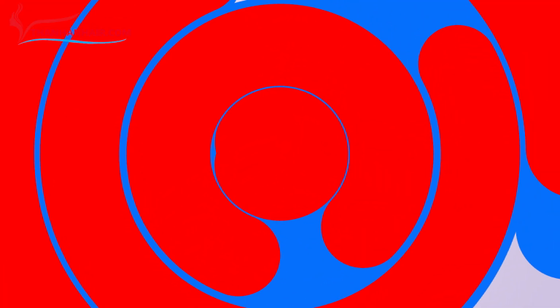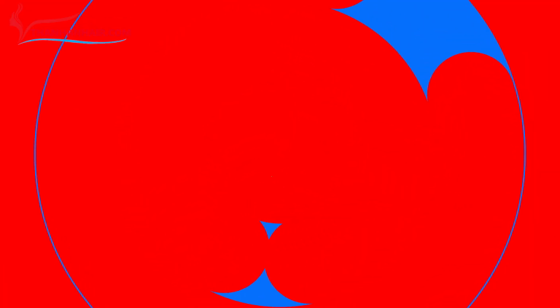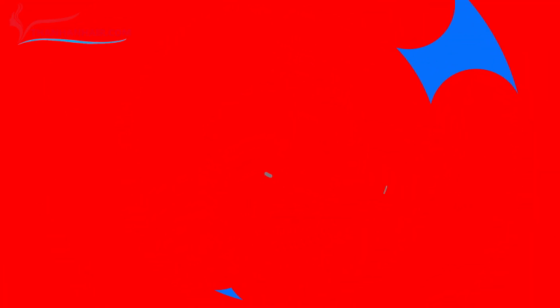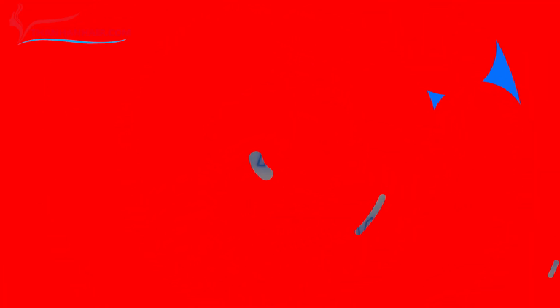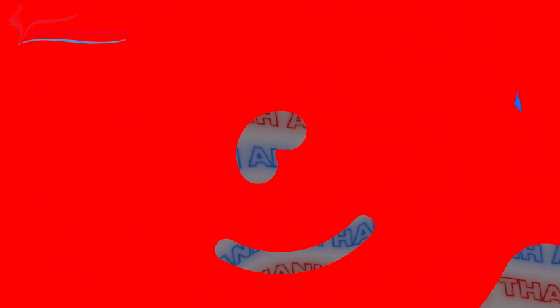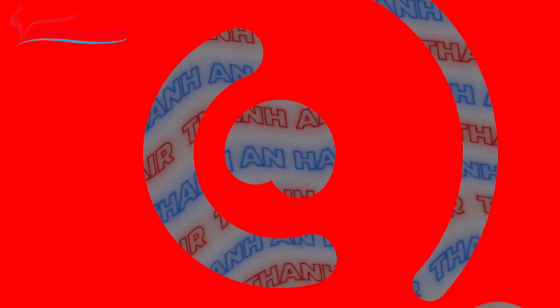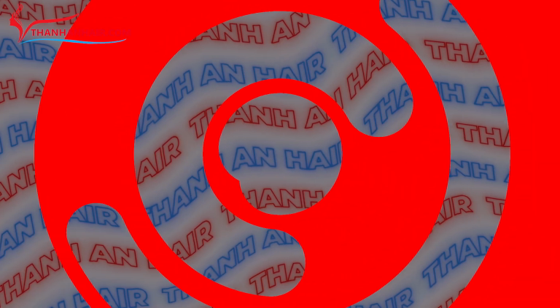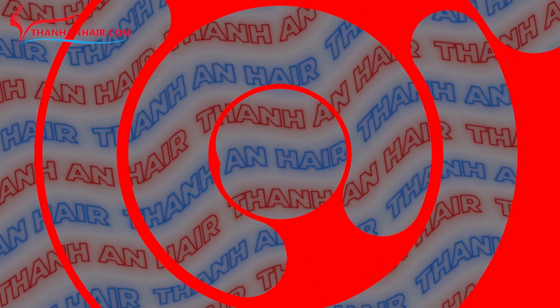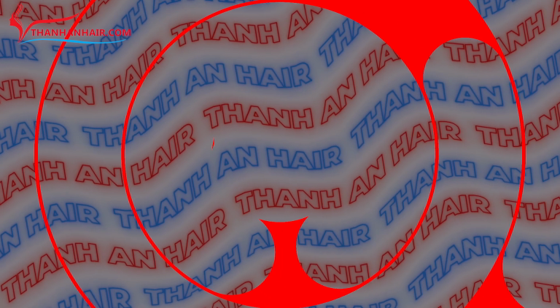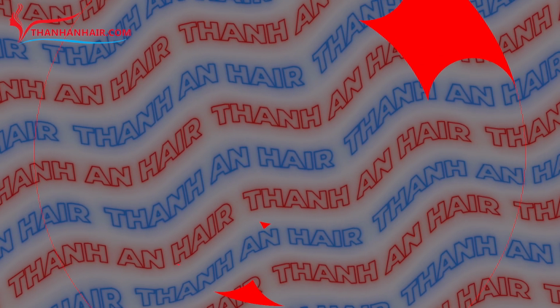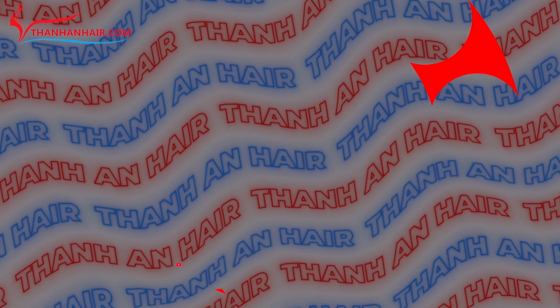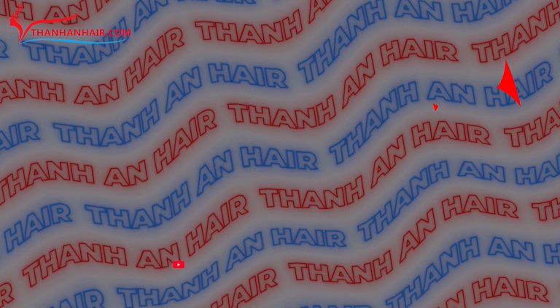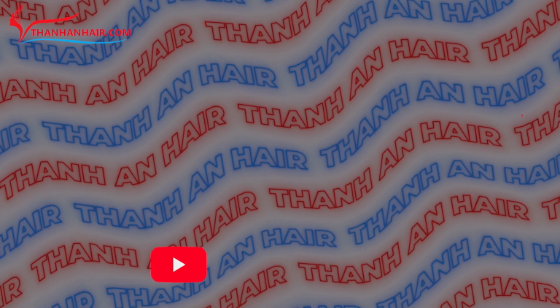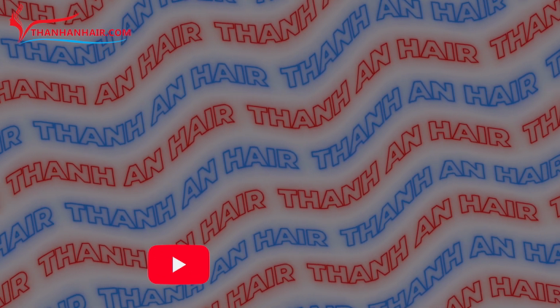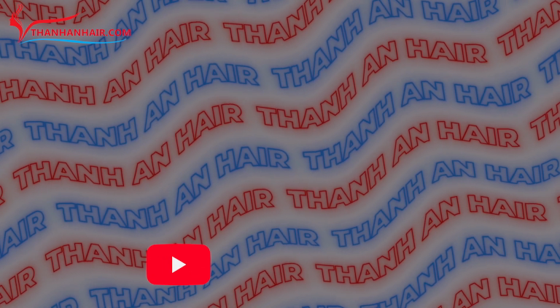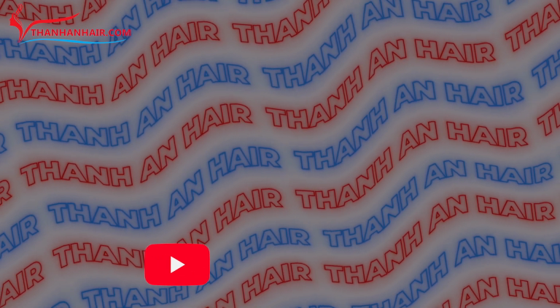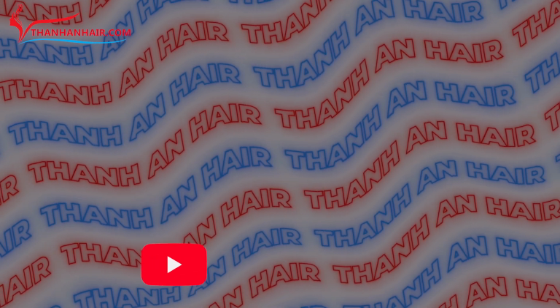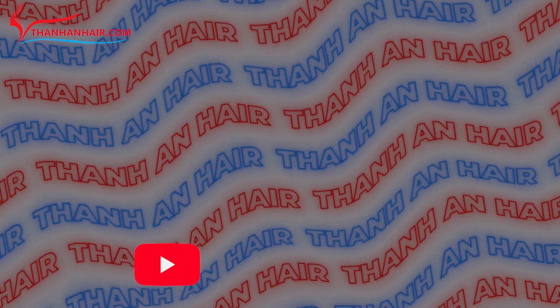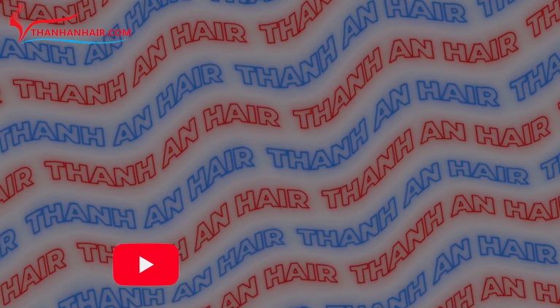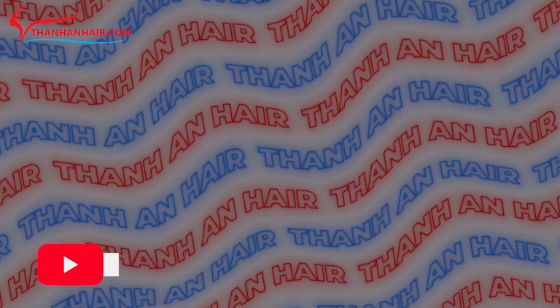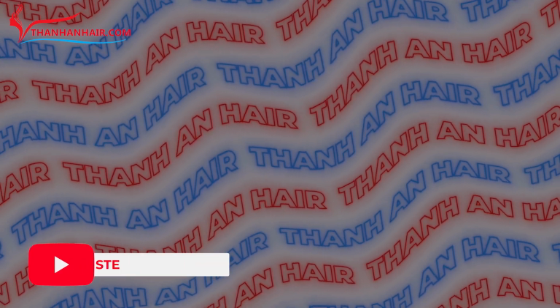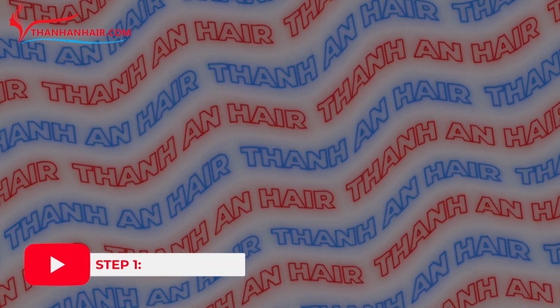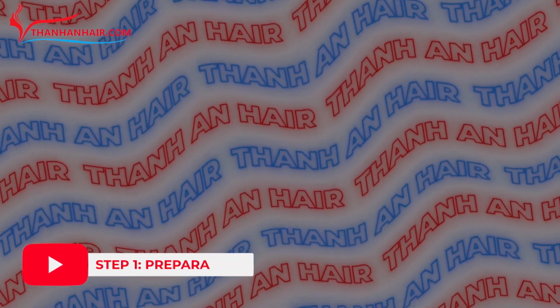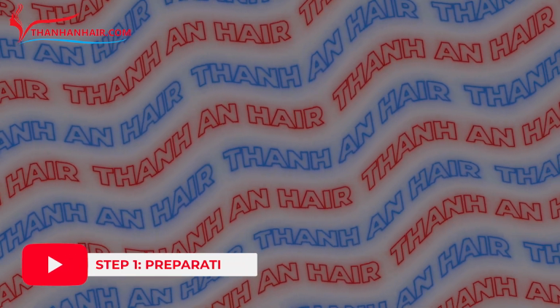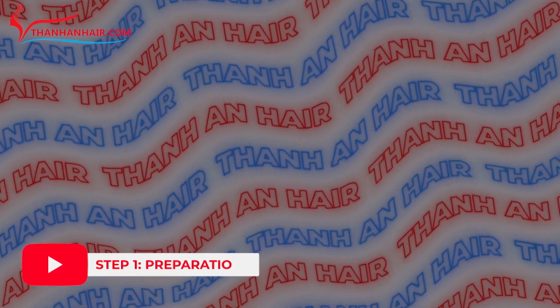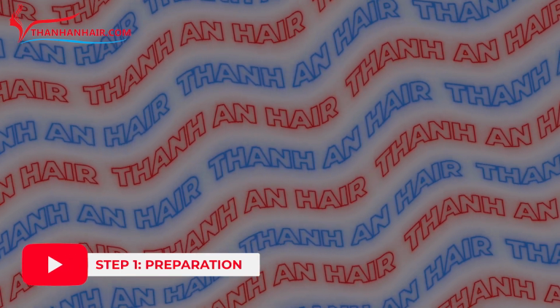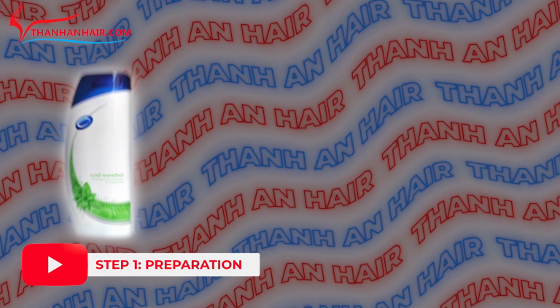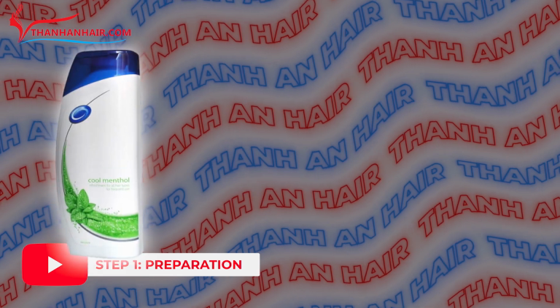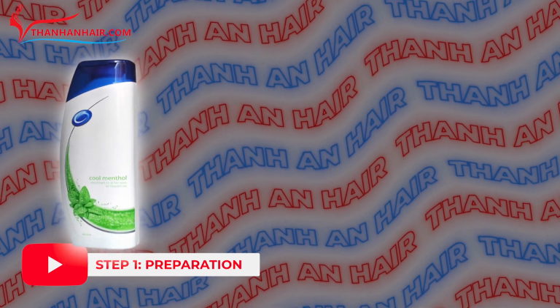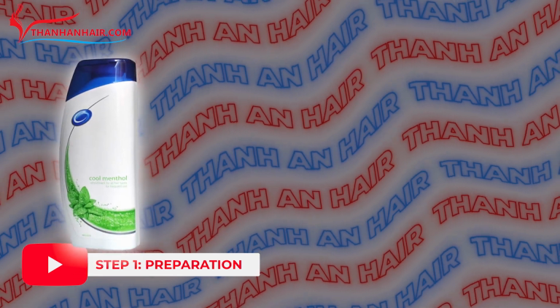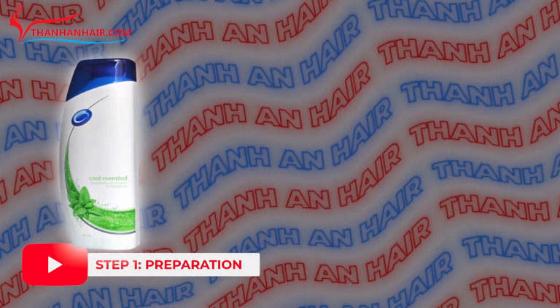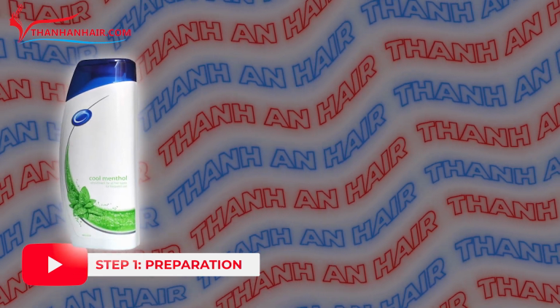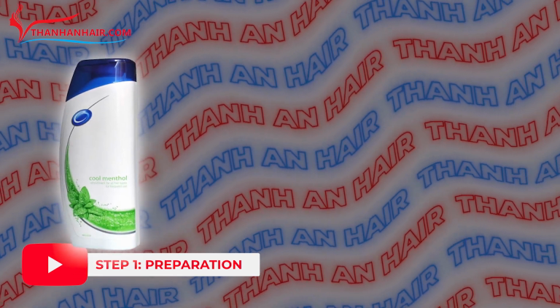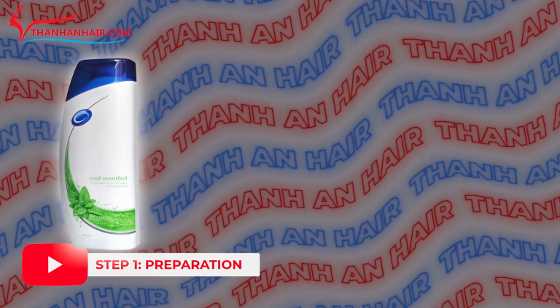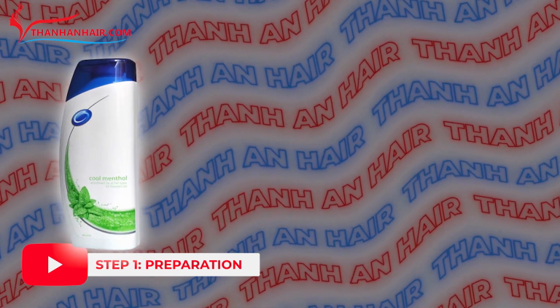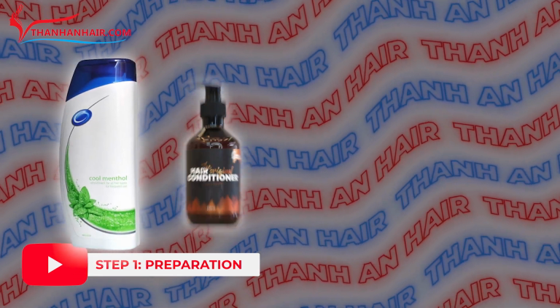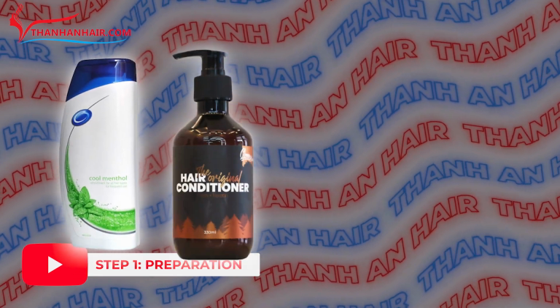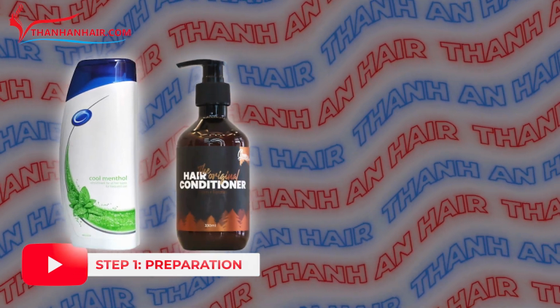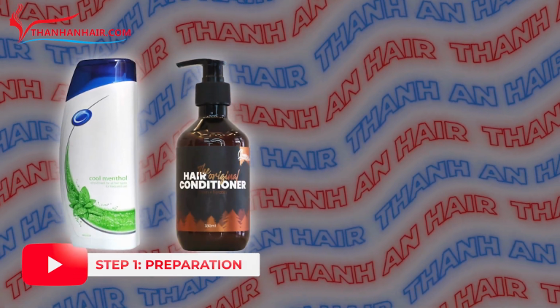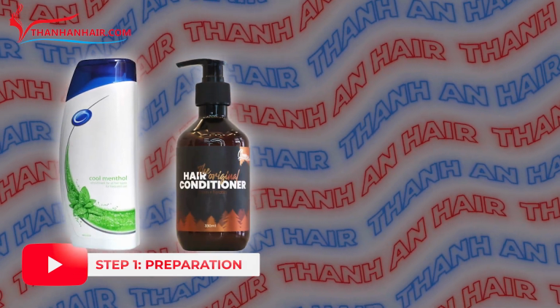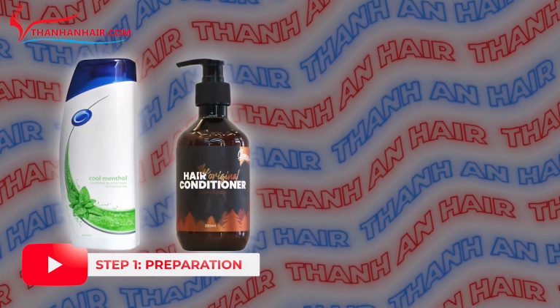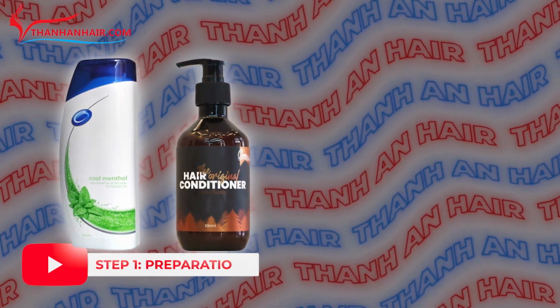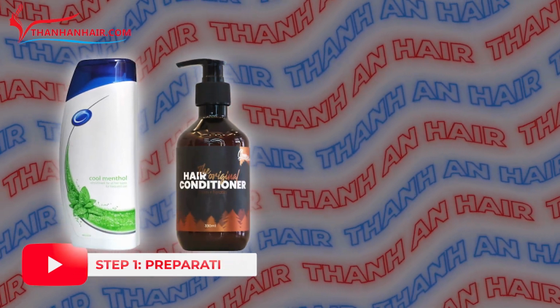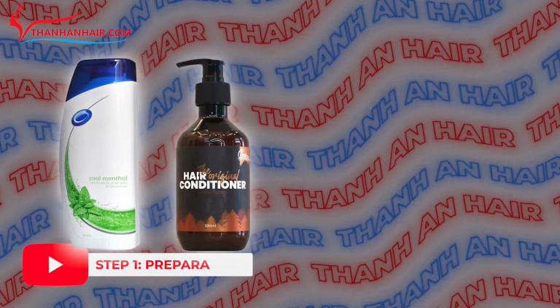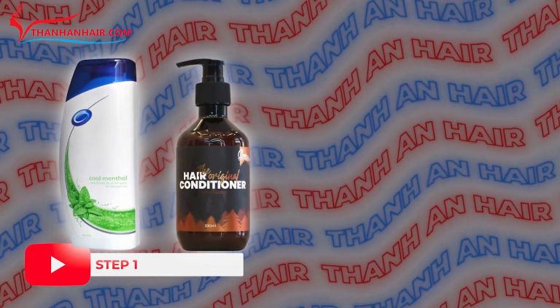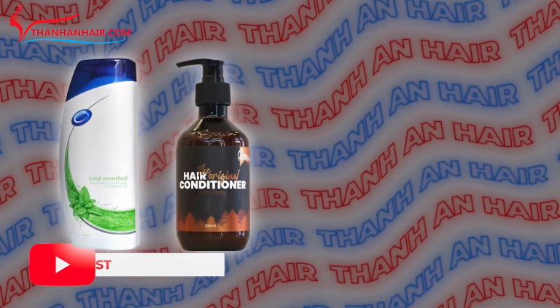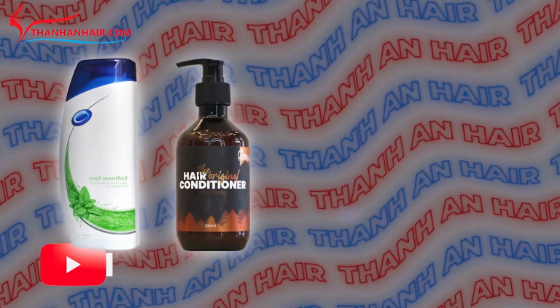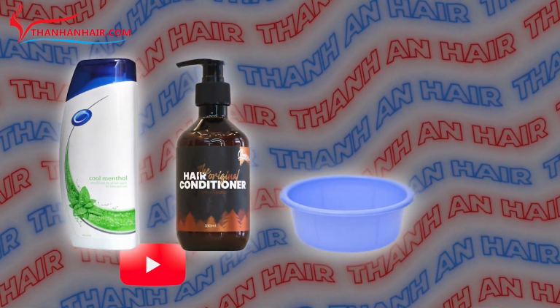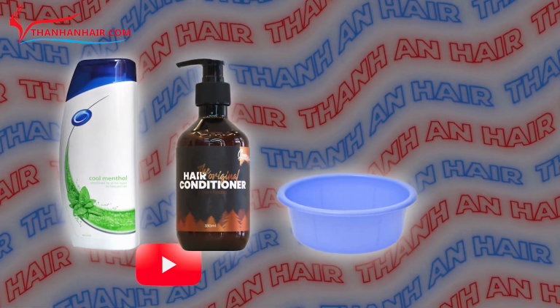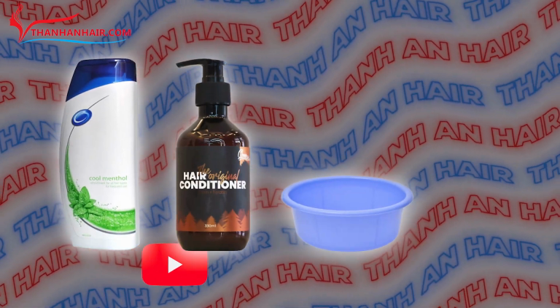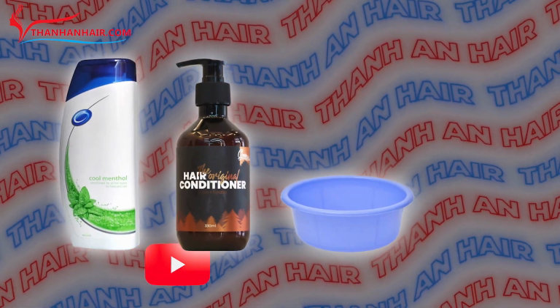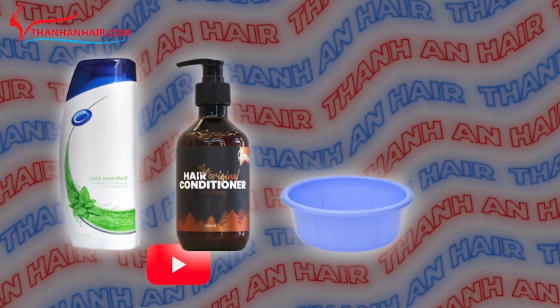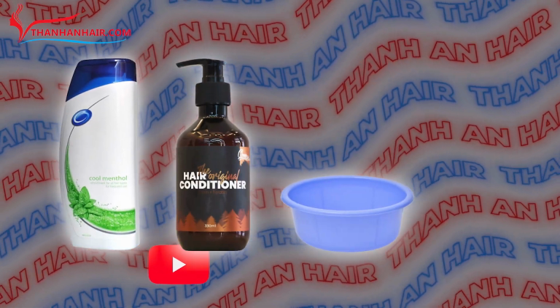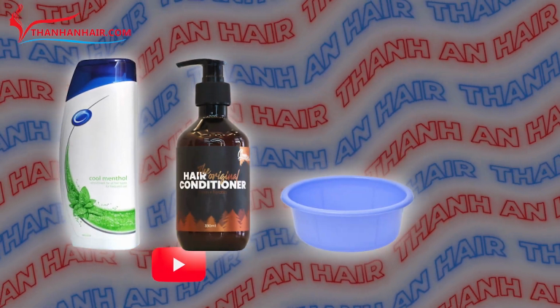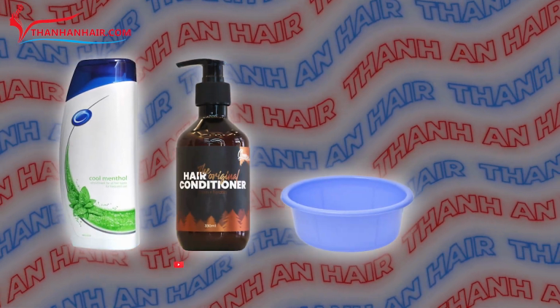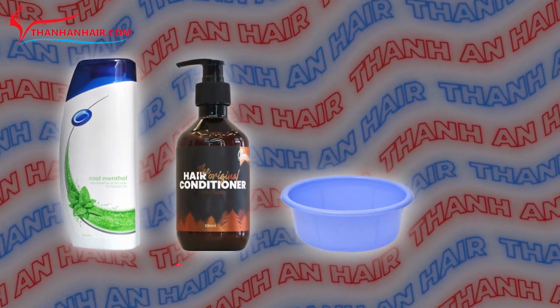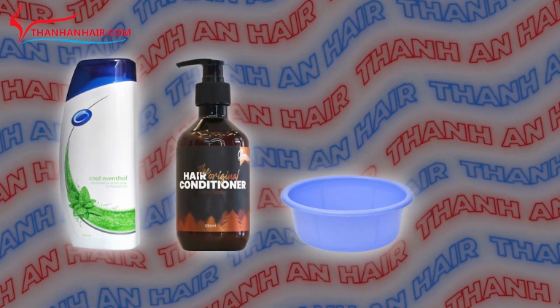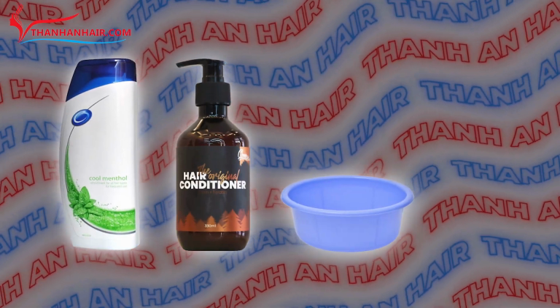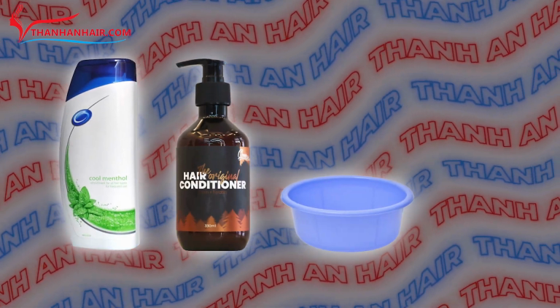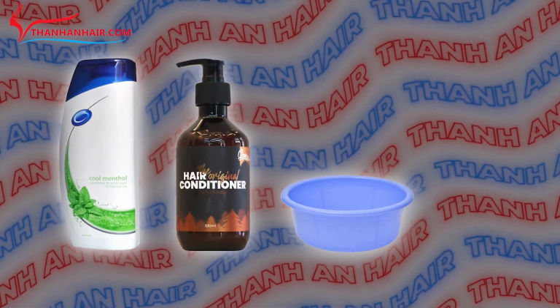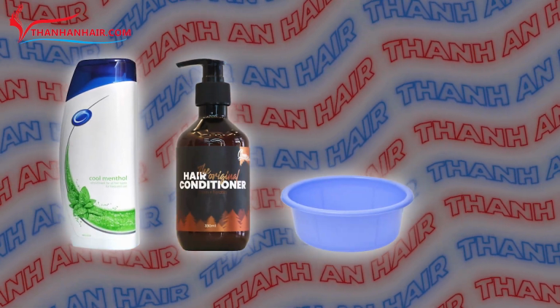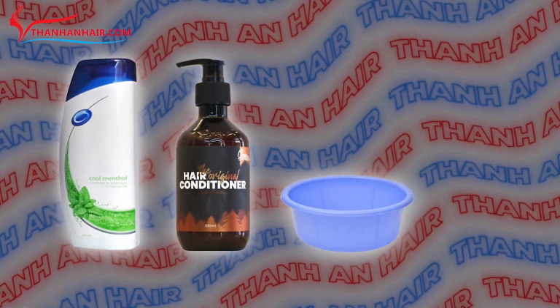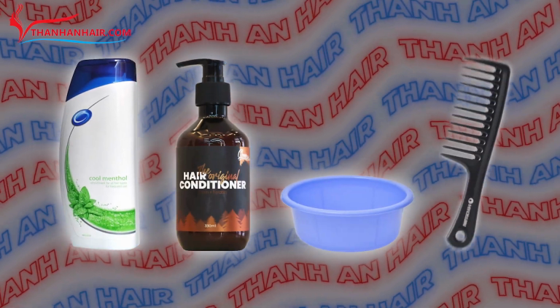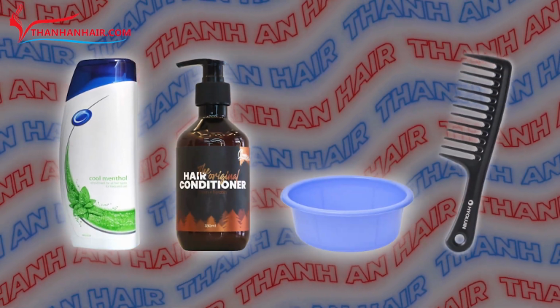Step 1: Preparation. You will need shampoo, conditioner, one basin of water, and a comb.